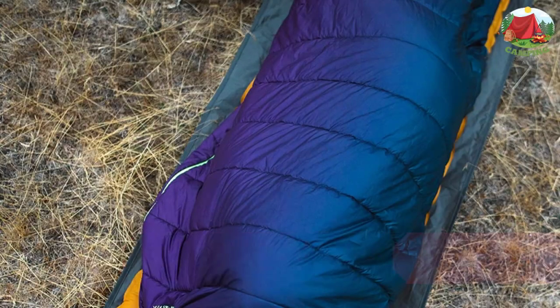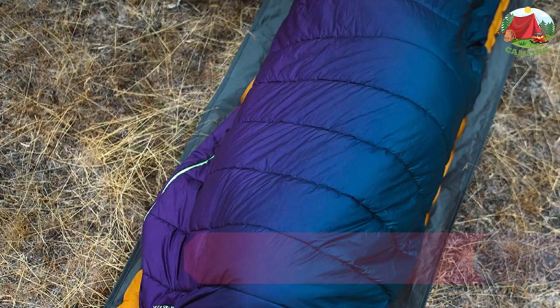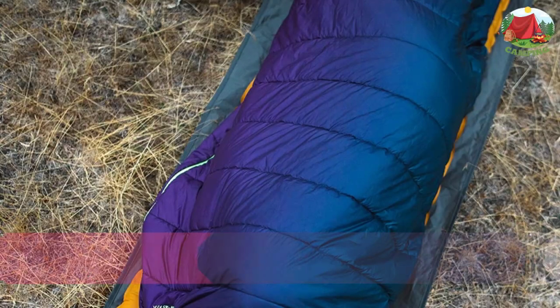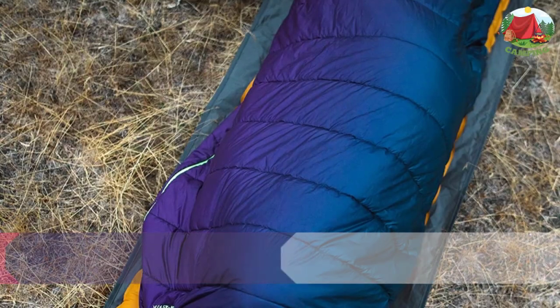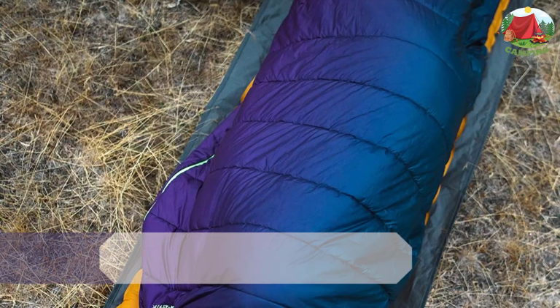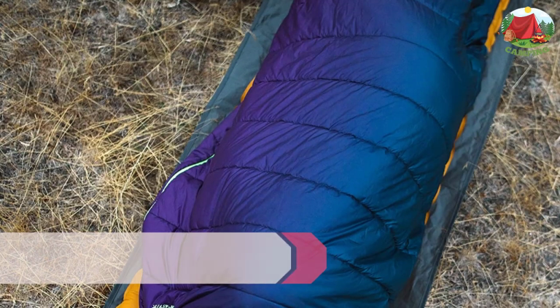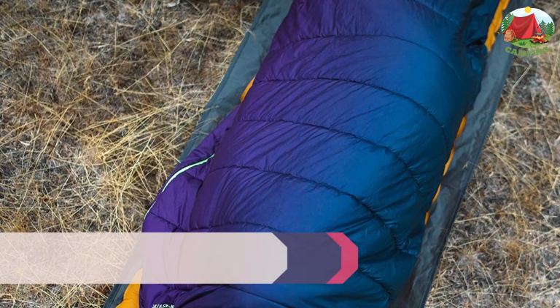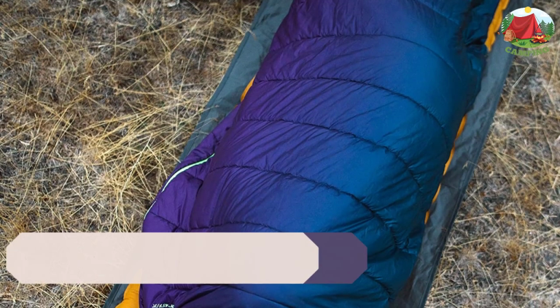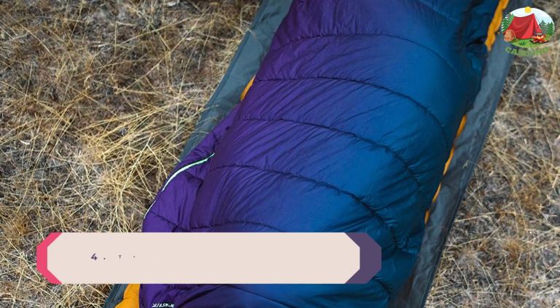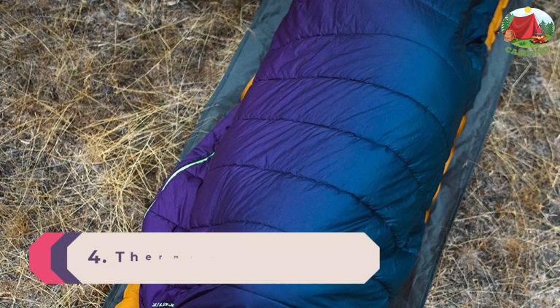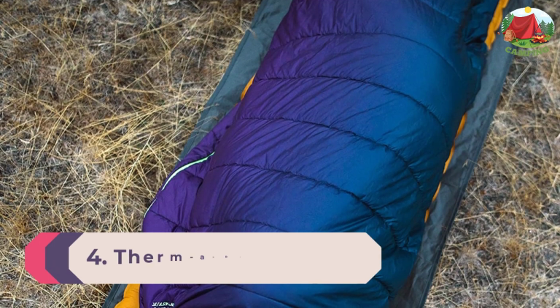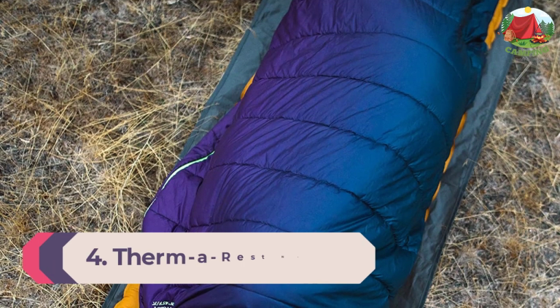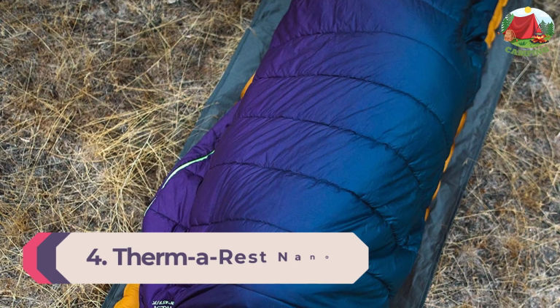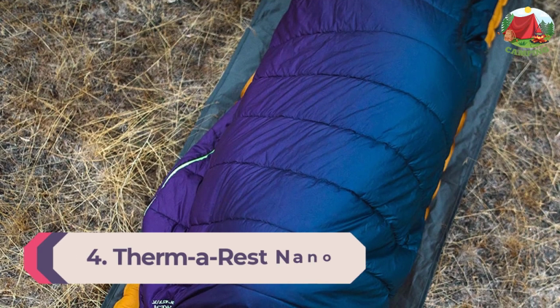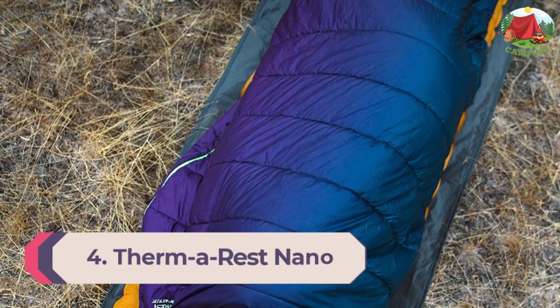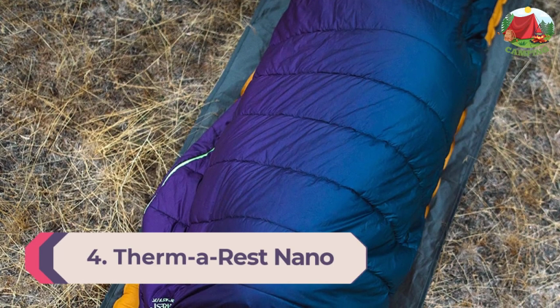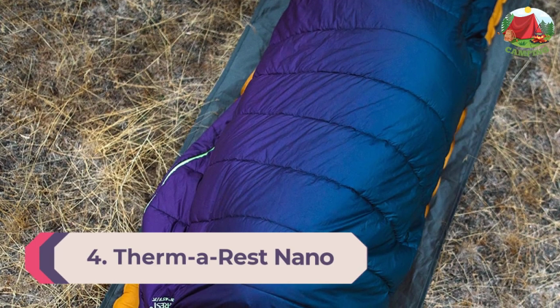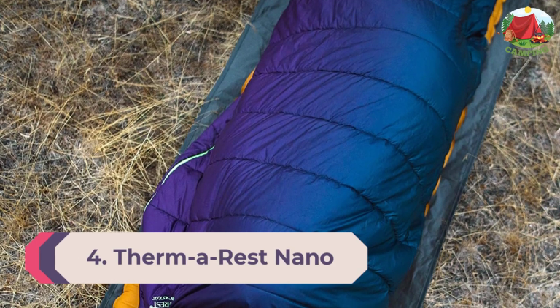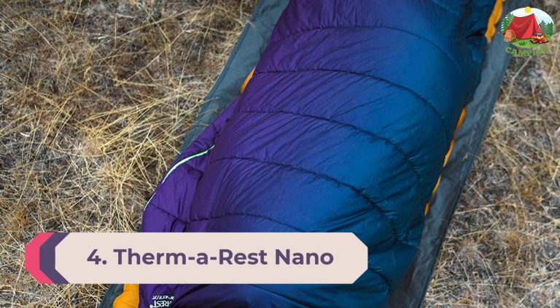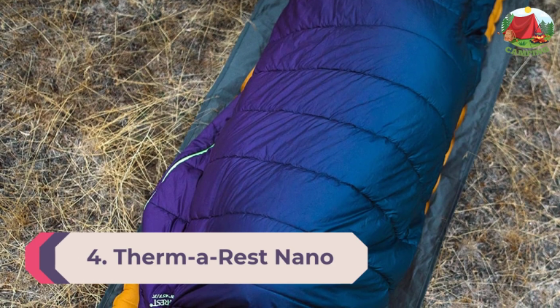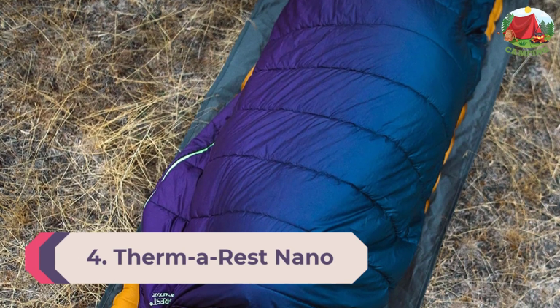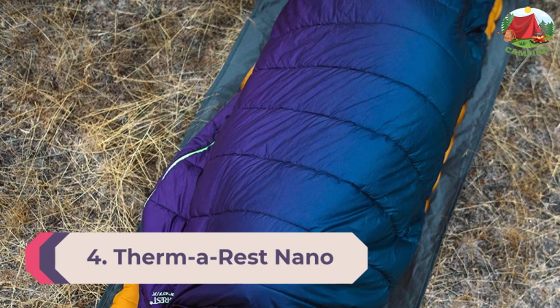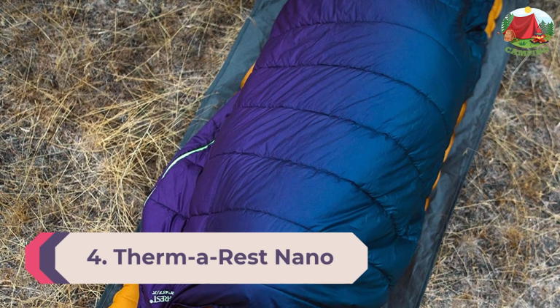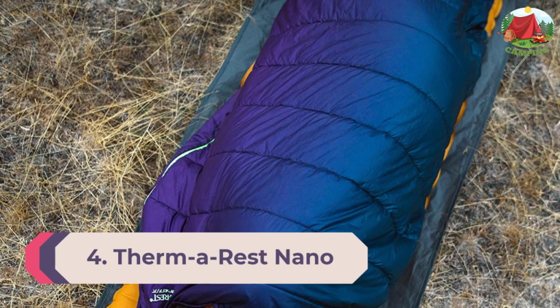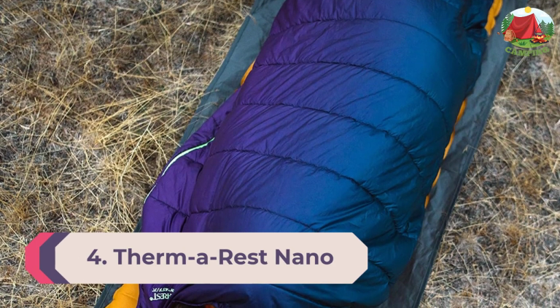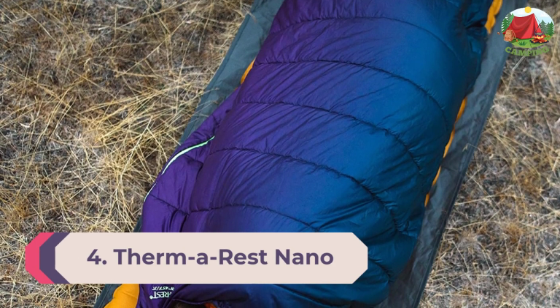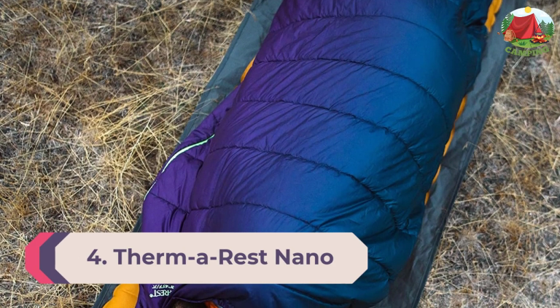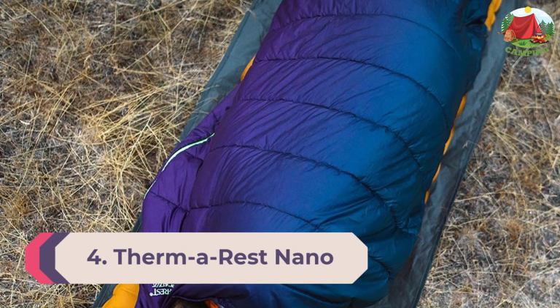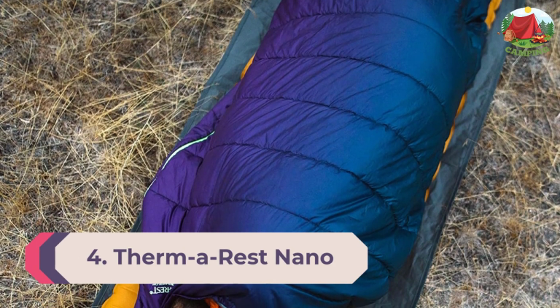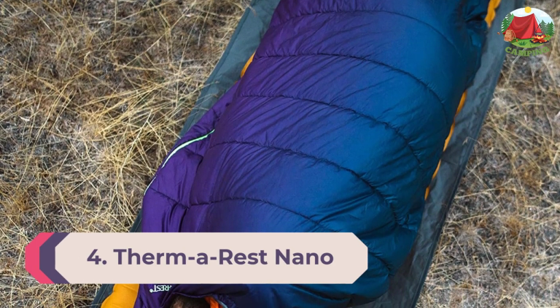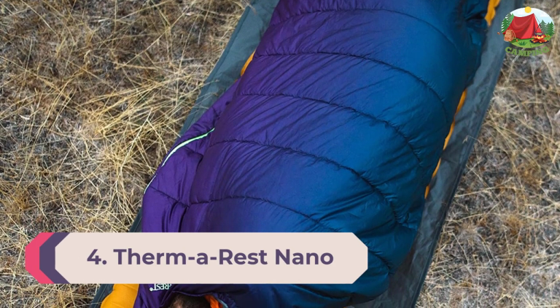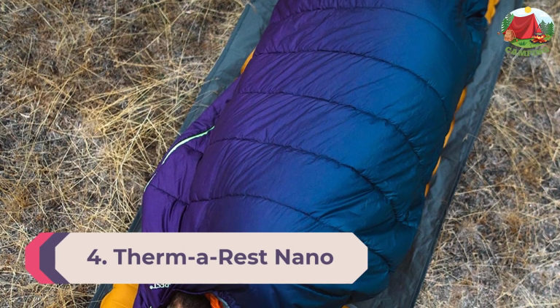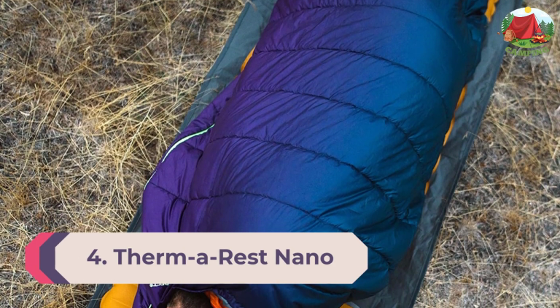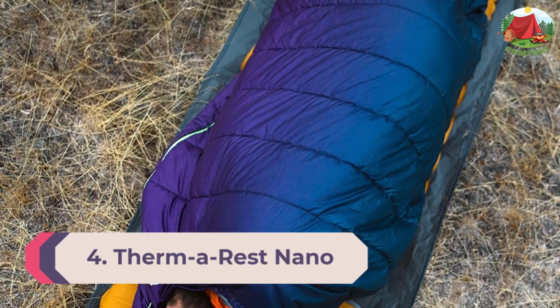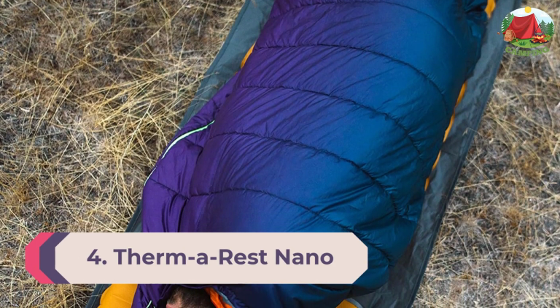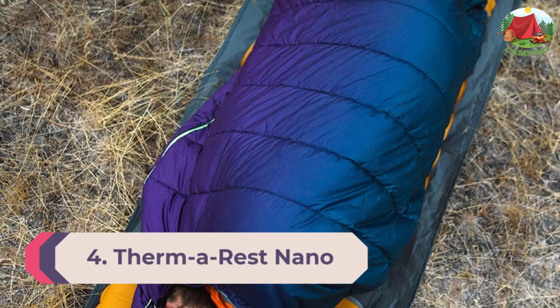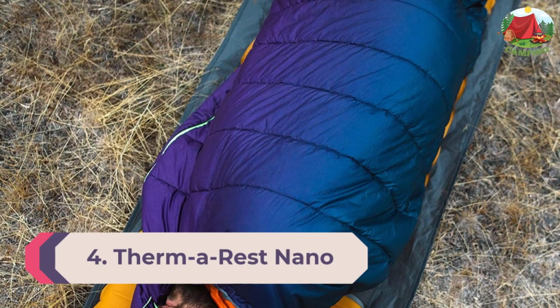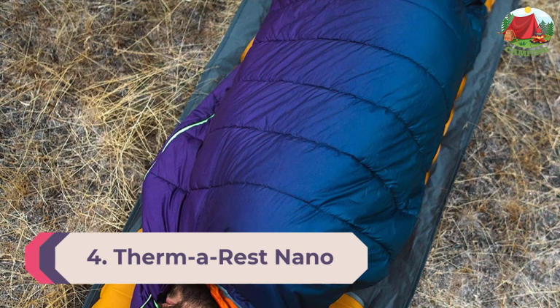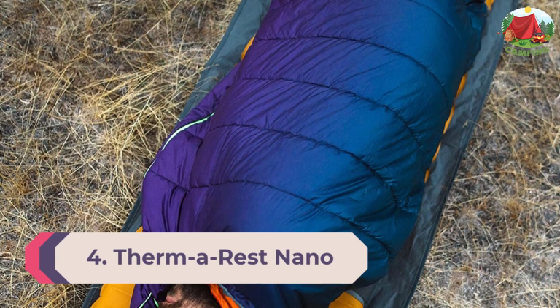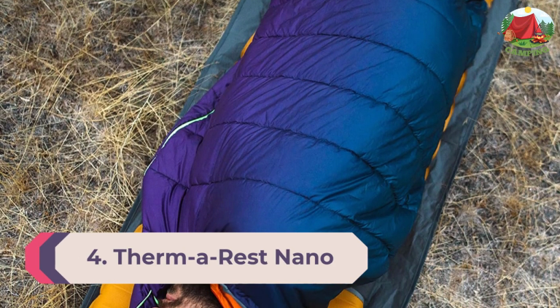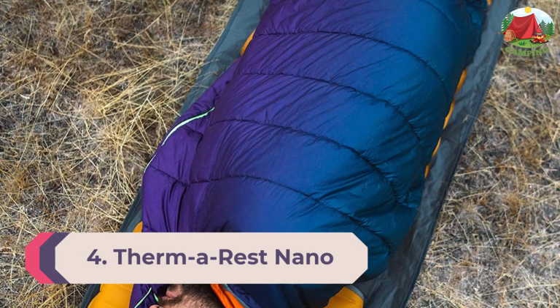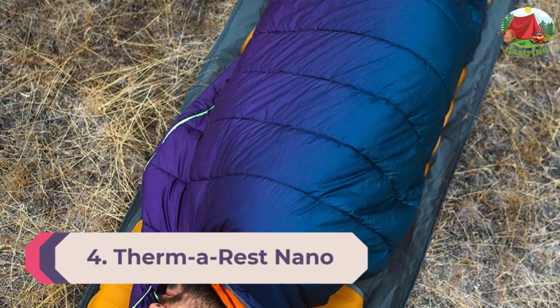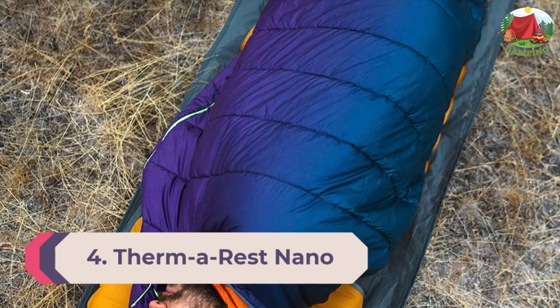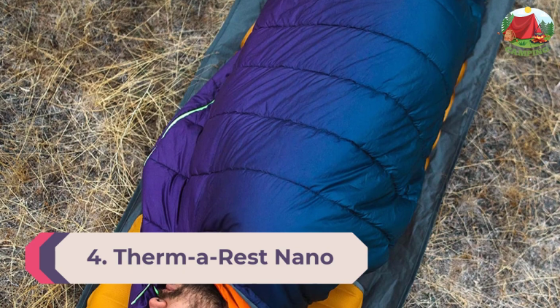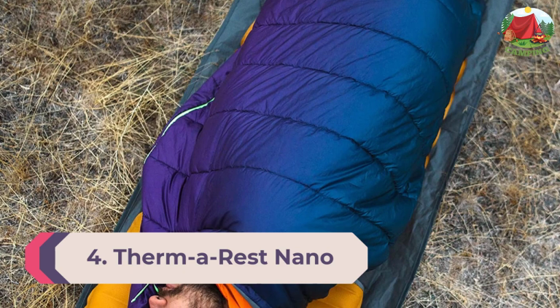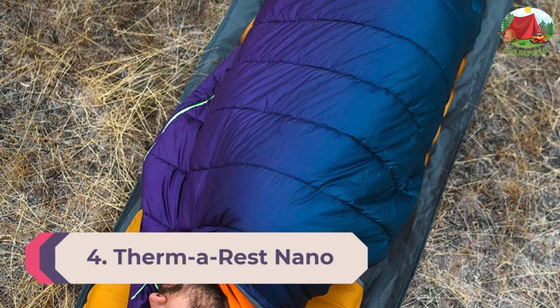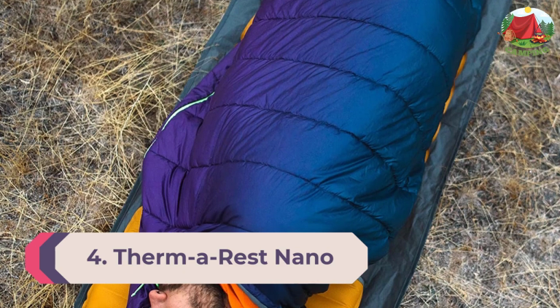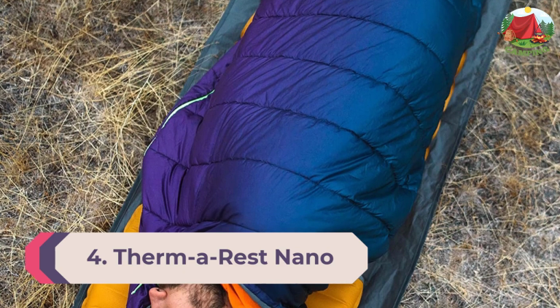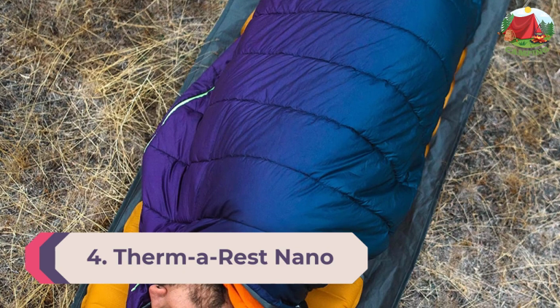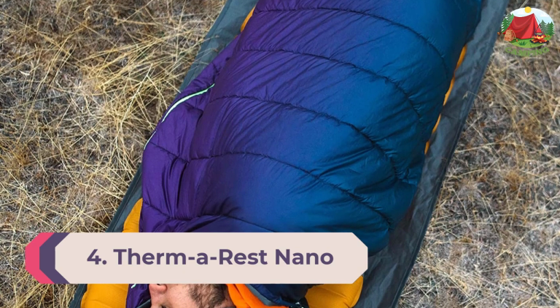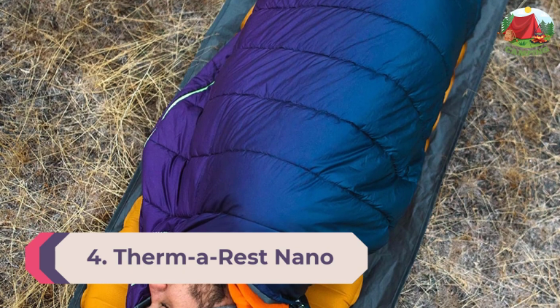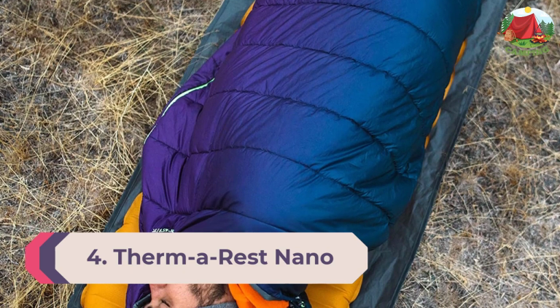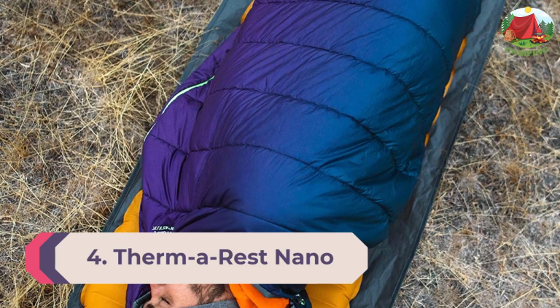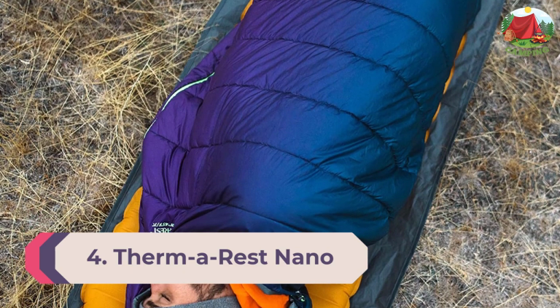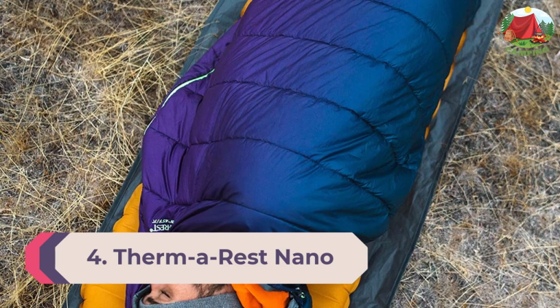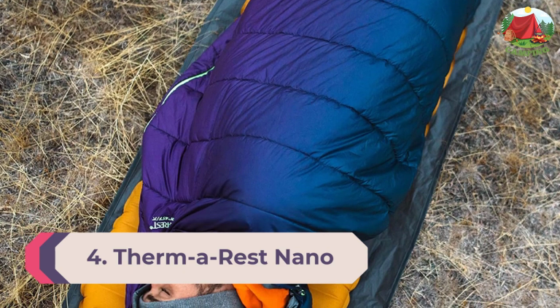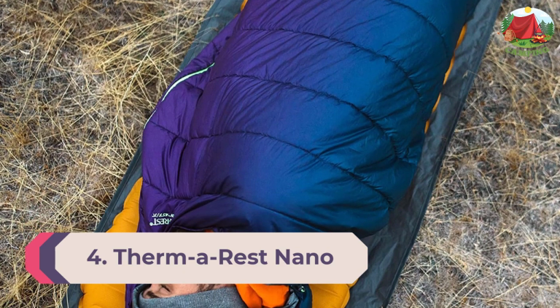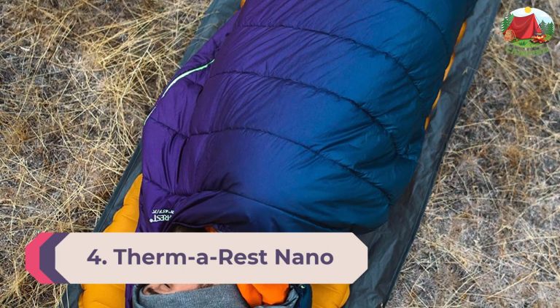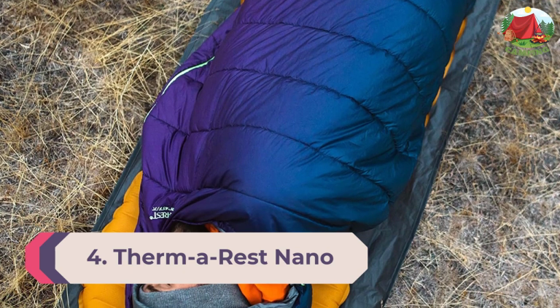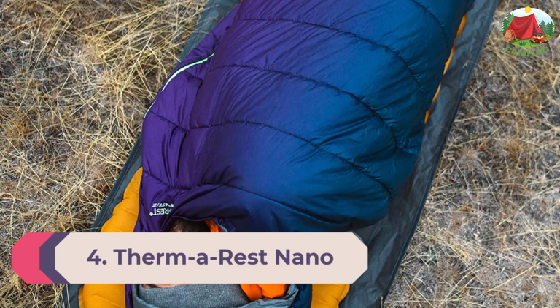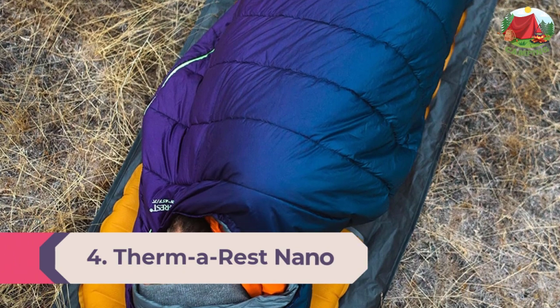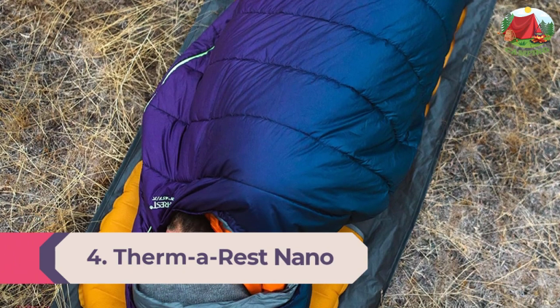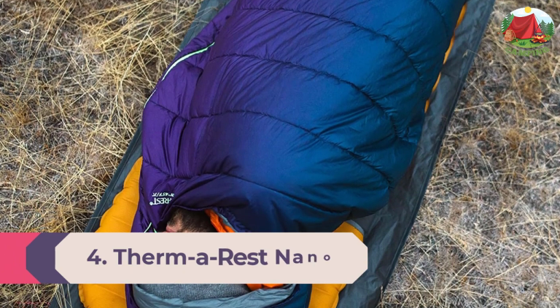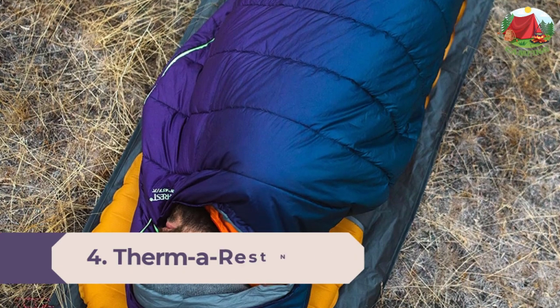With a 2.0 R-value, the old-school Z Light Sole can also be paired with other sleeping pads for added insulation.